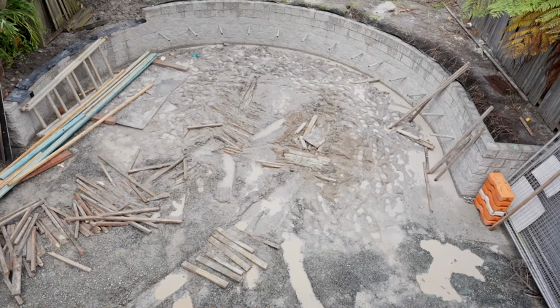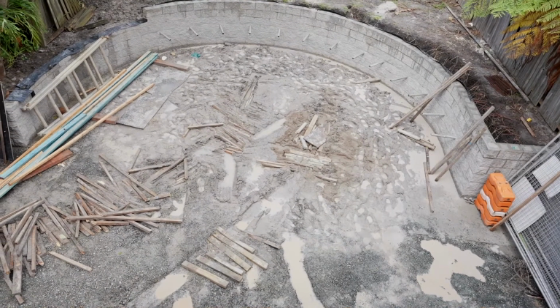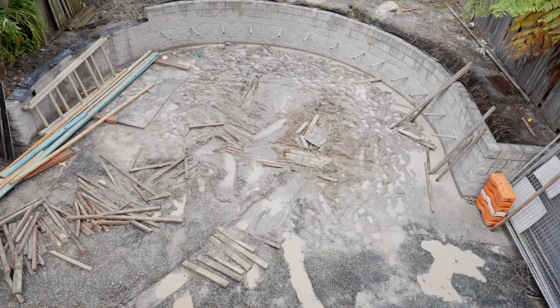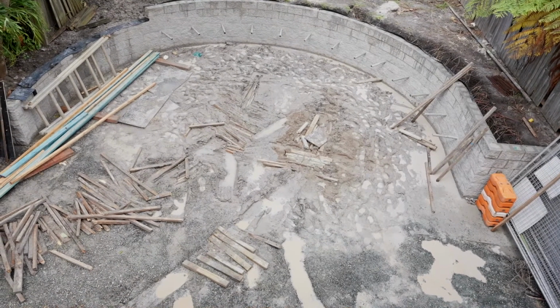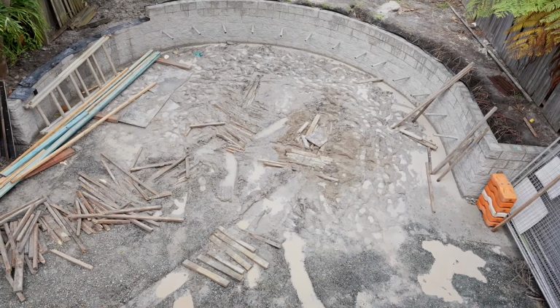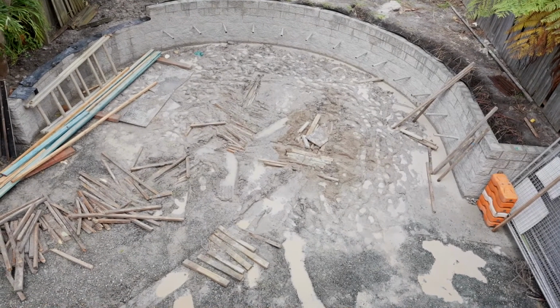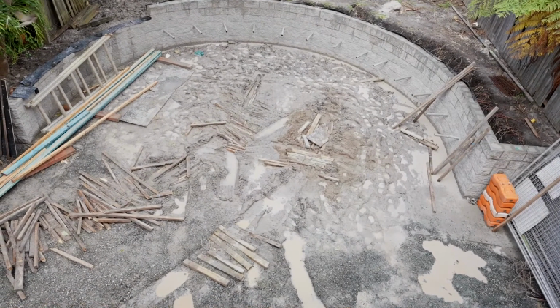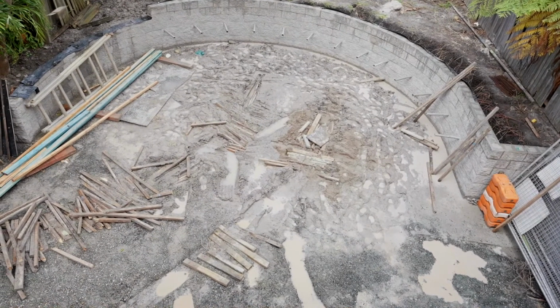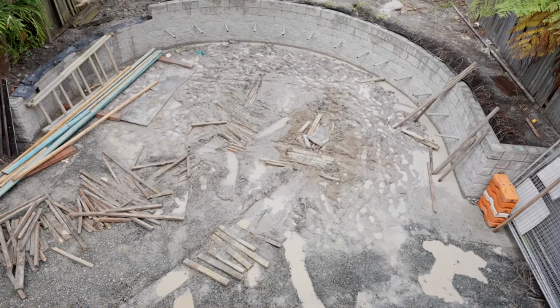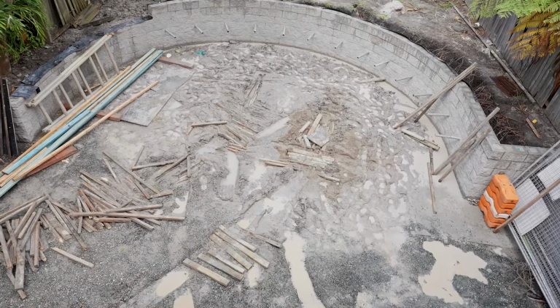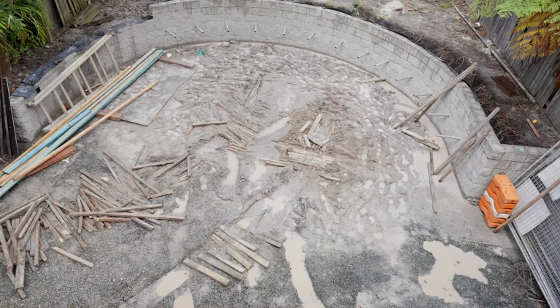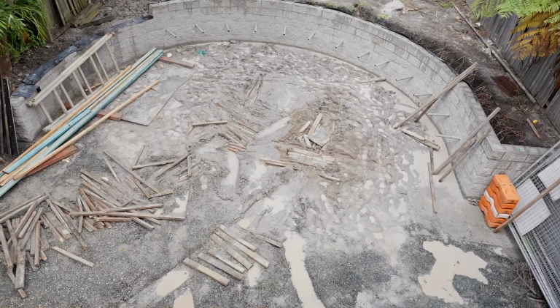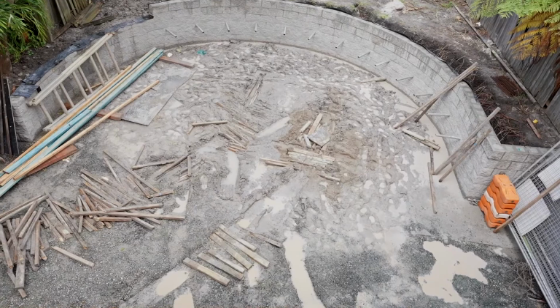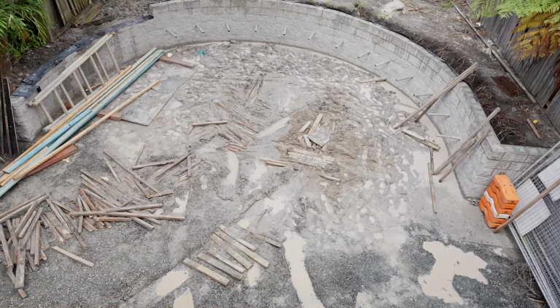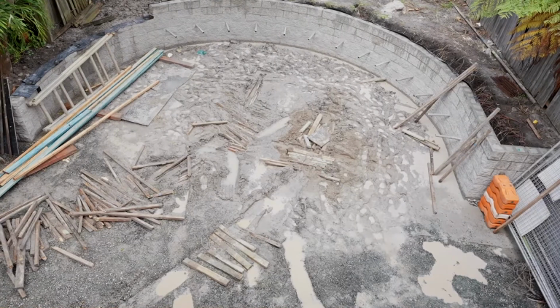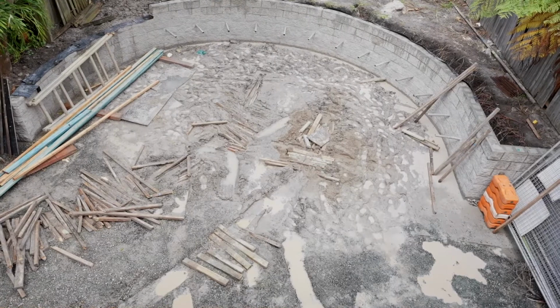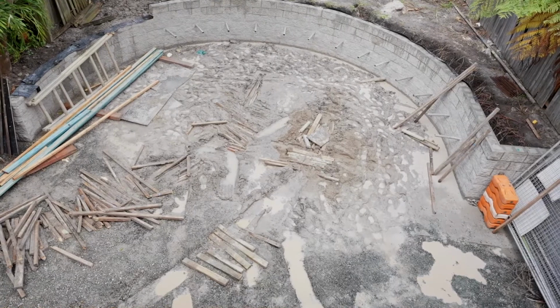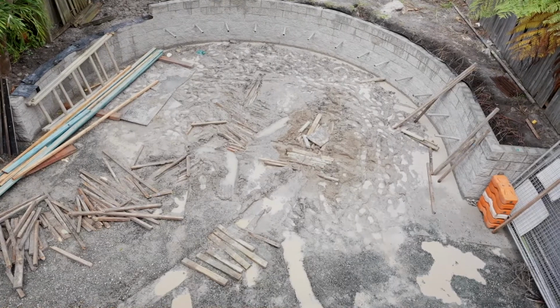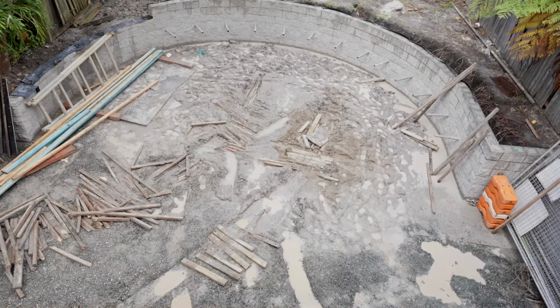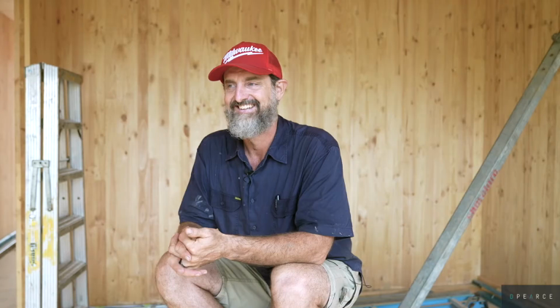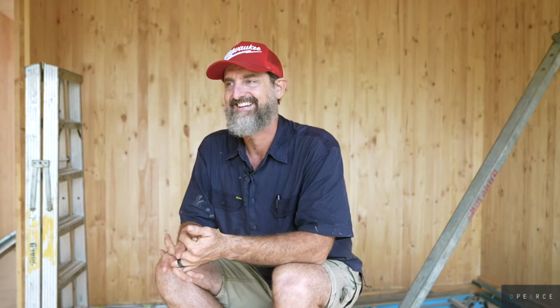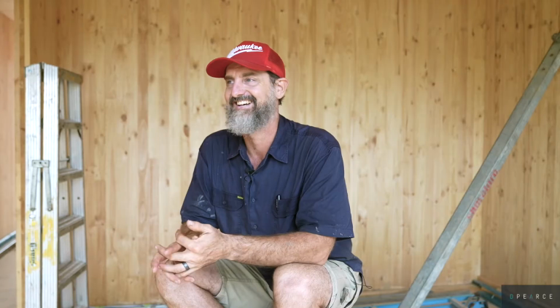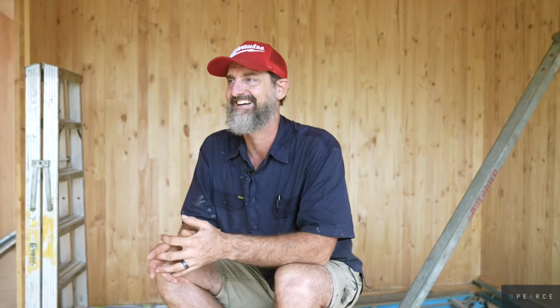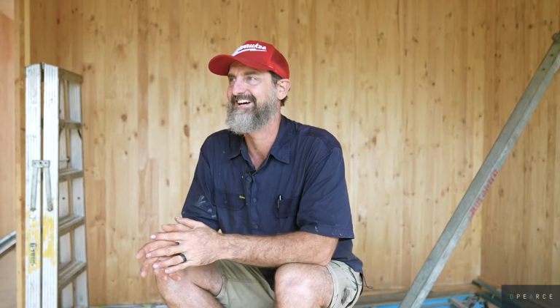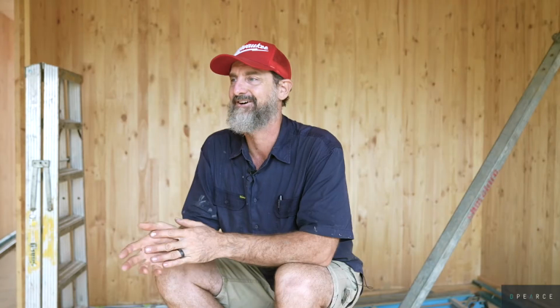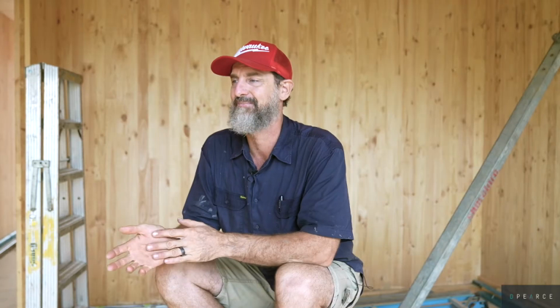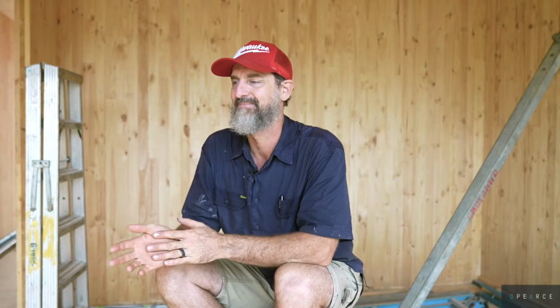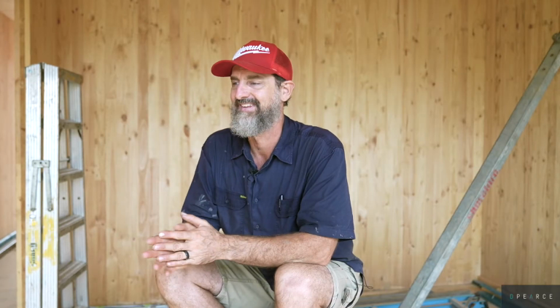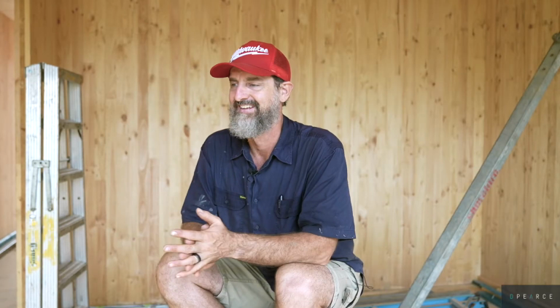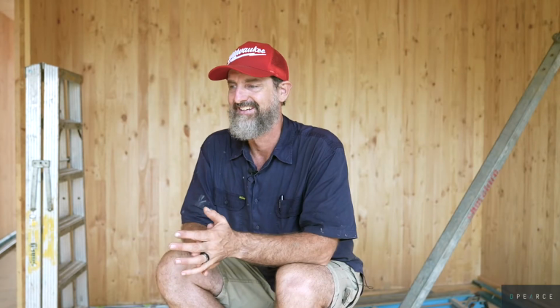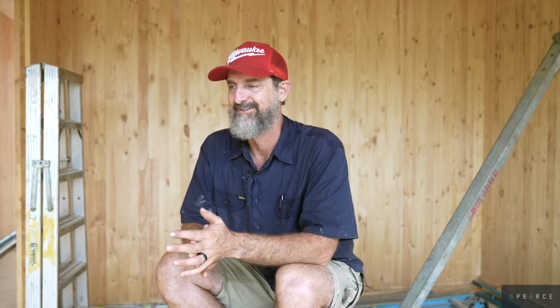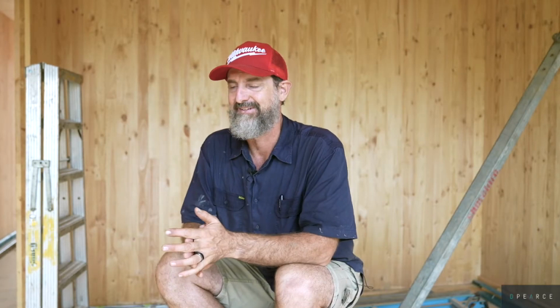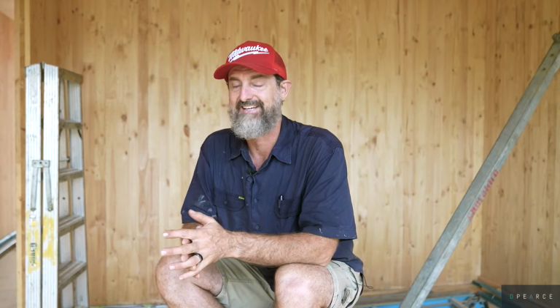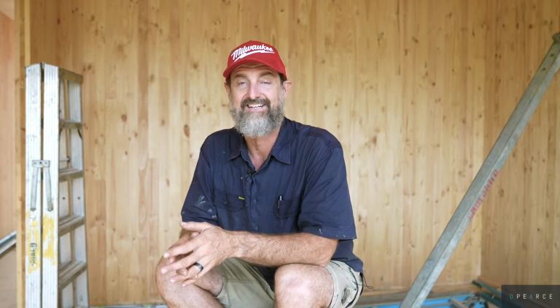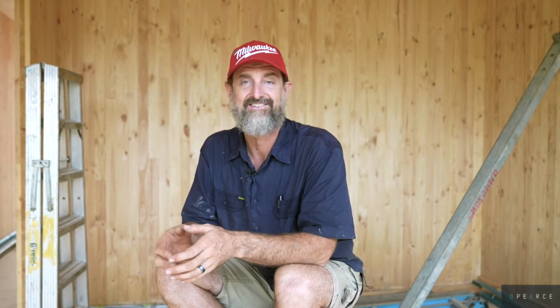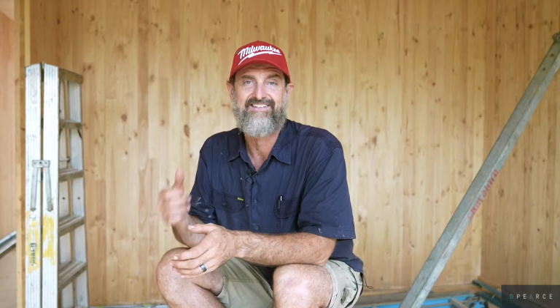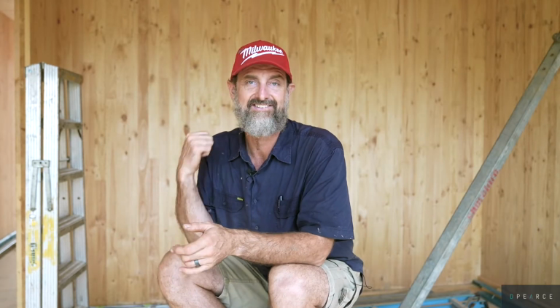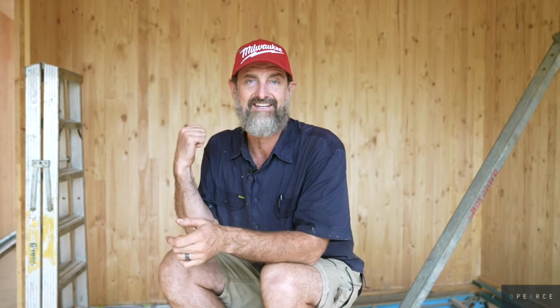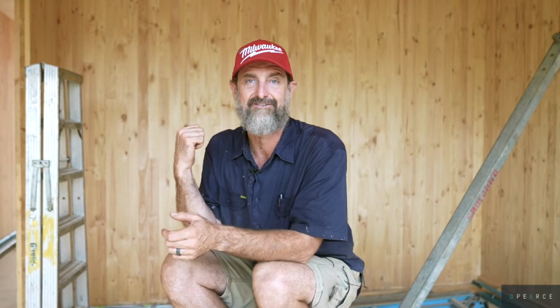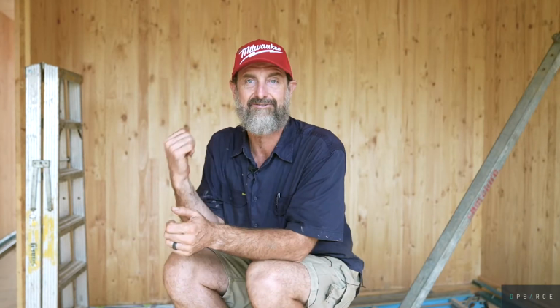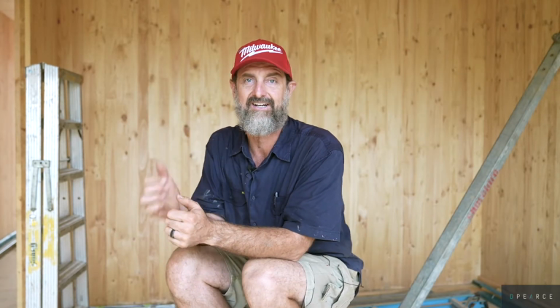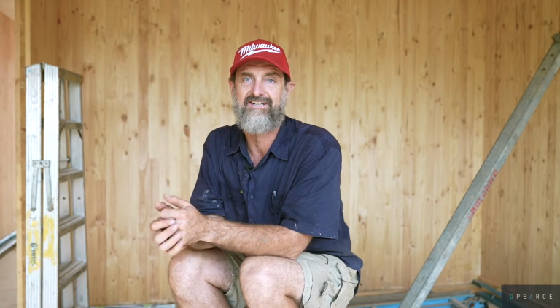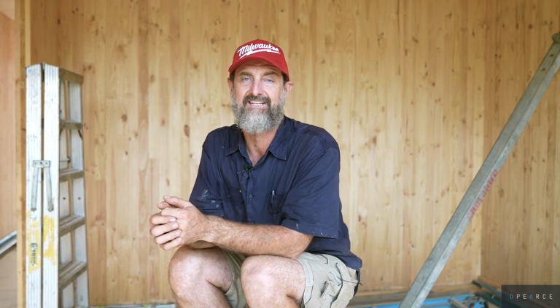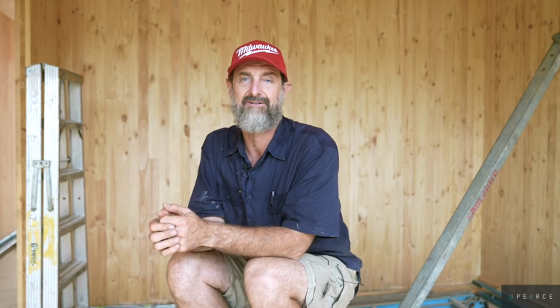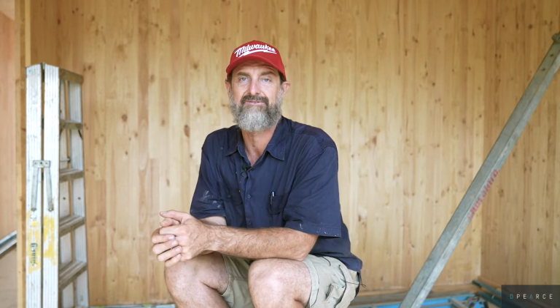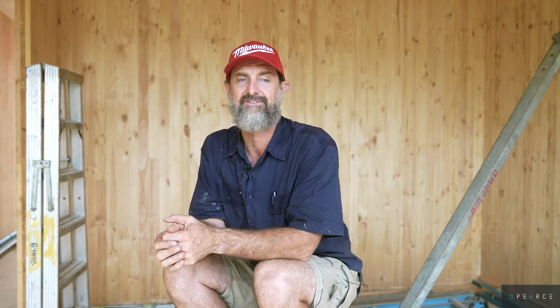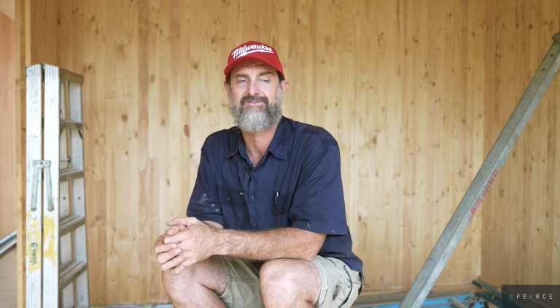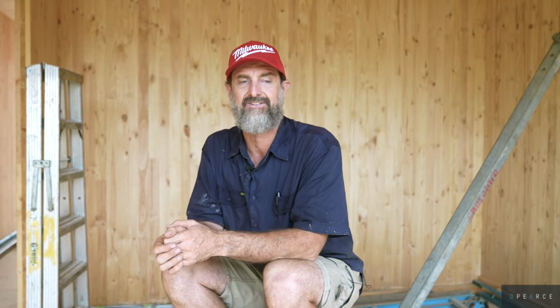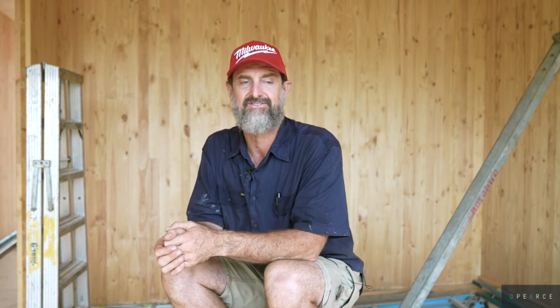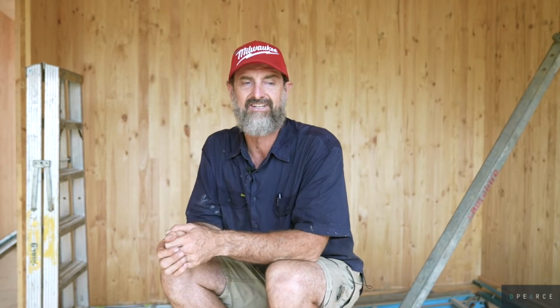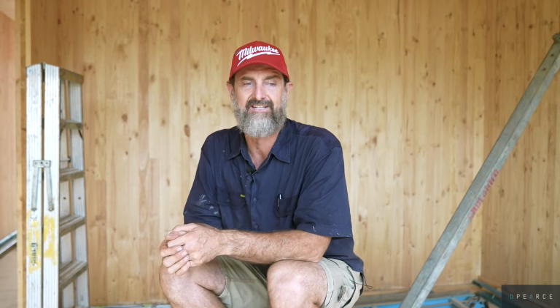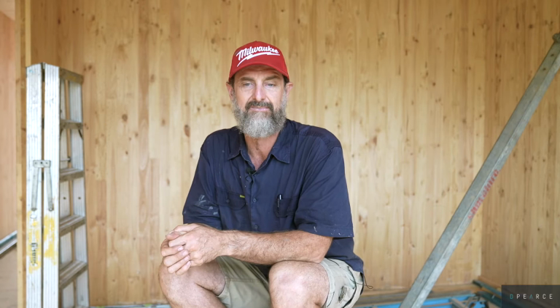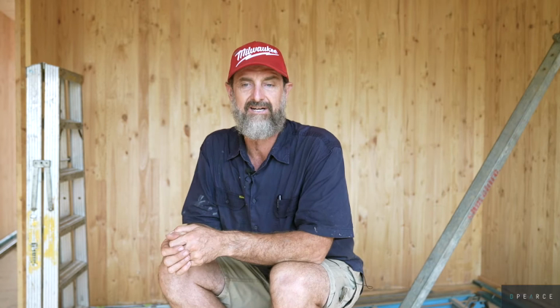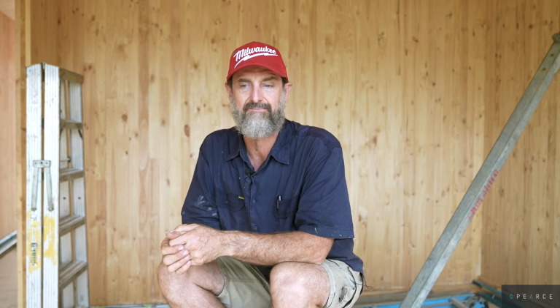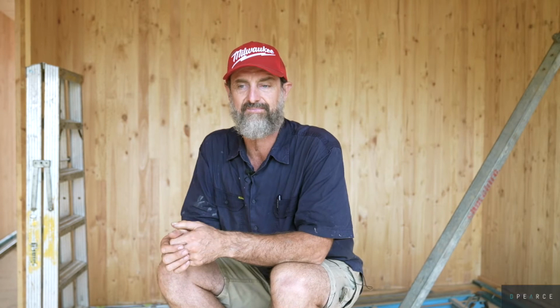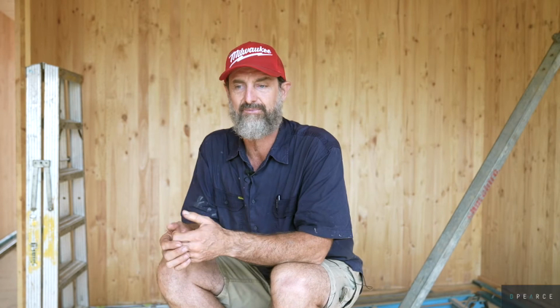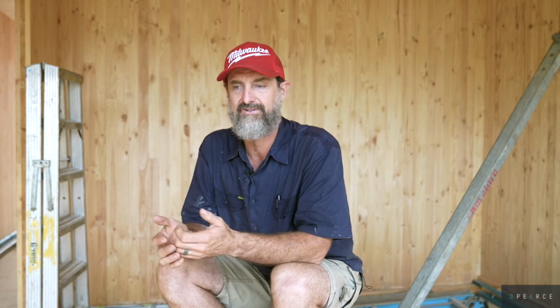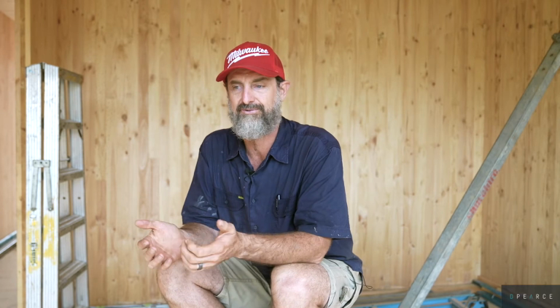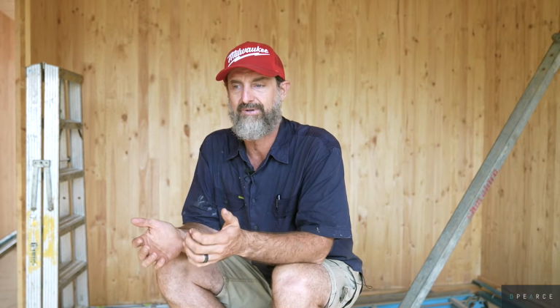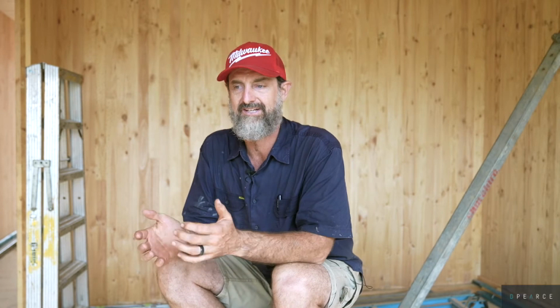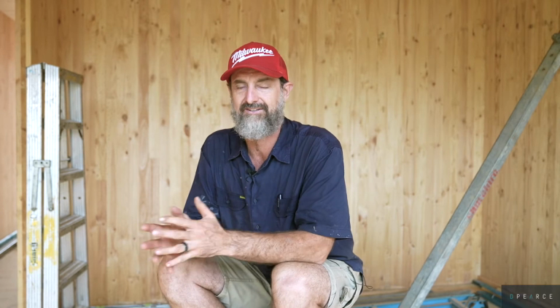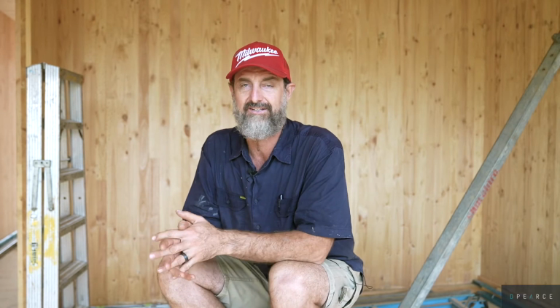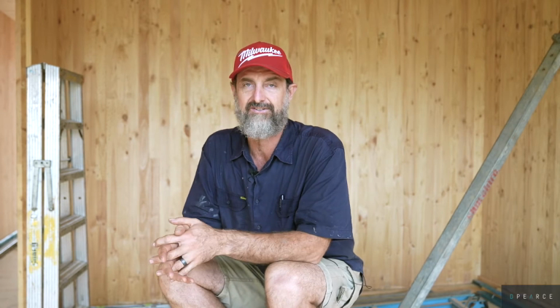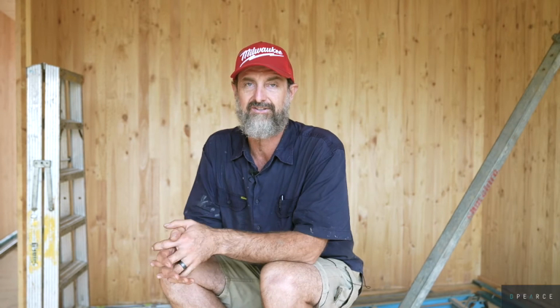We didn't get too much footage of it actually happening because it was all hands on deck to get him out. The backyard's an absolute mess at the moment — we've got a heap of firewood essentially. But he's out and we're set up at the front now, just waiting on our third delivery.